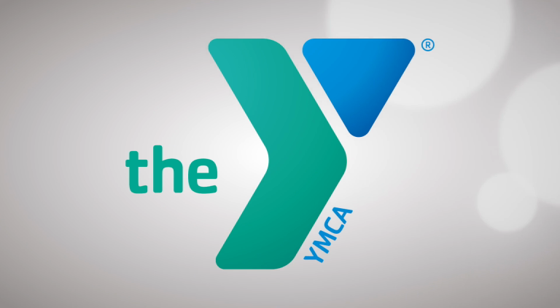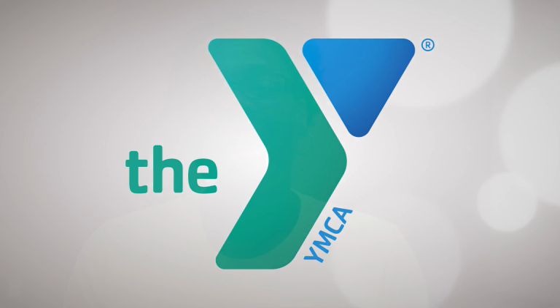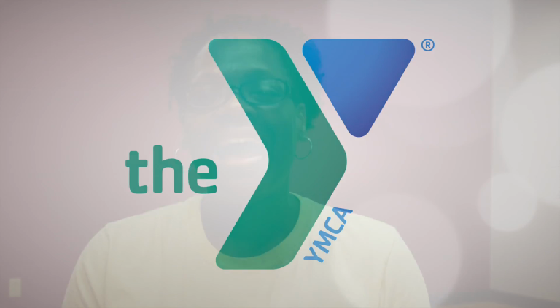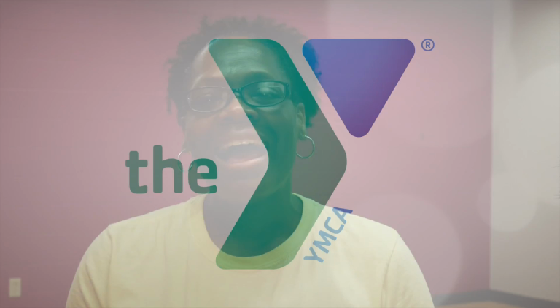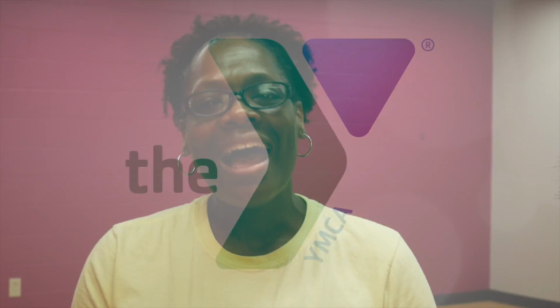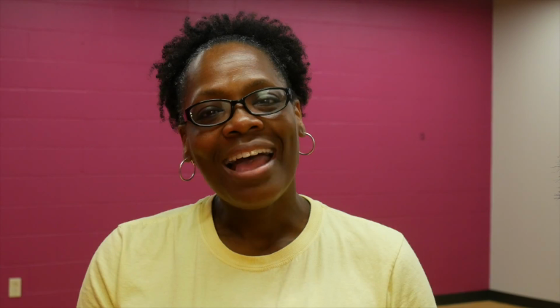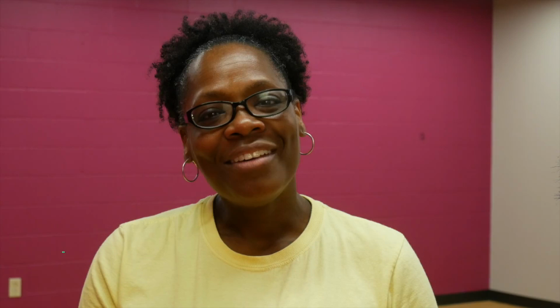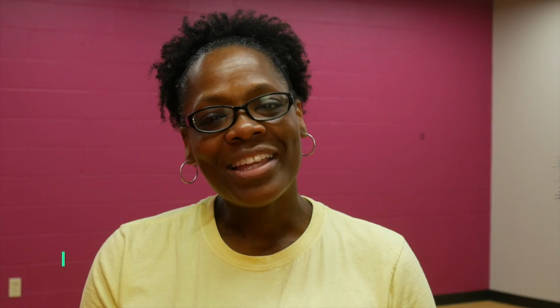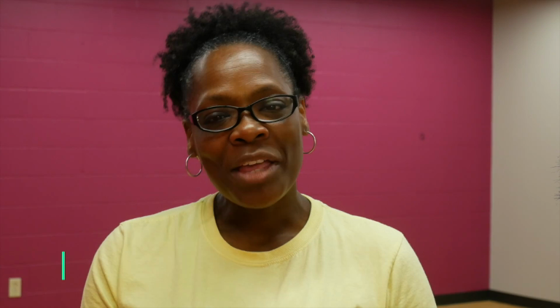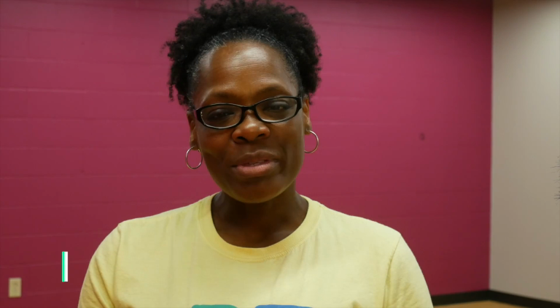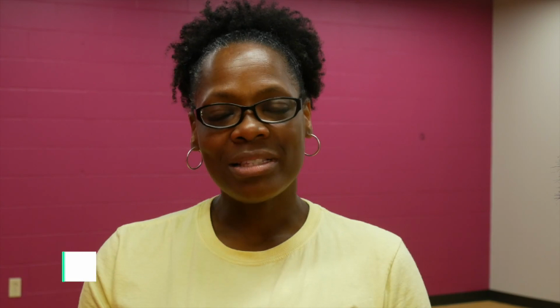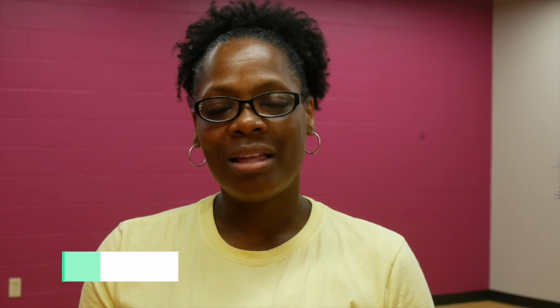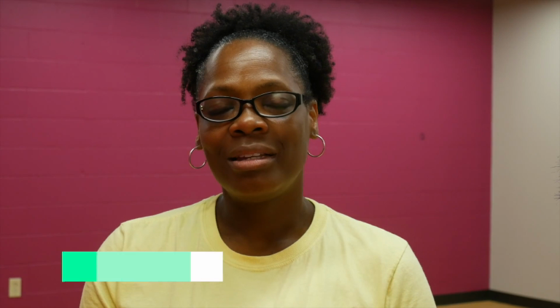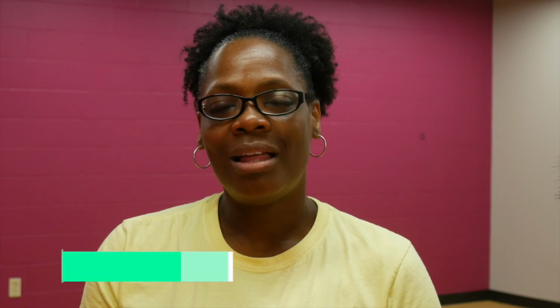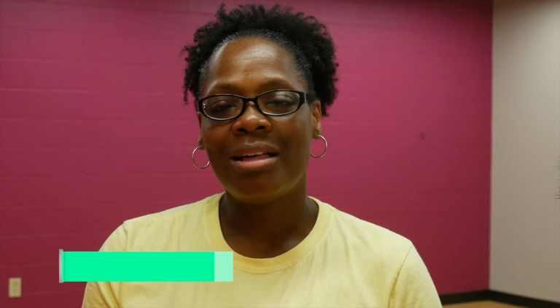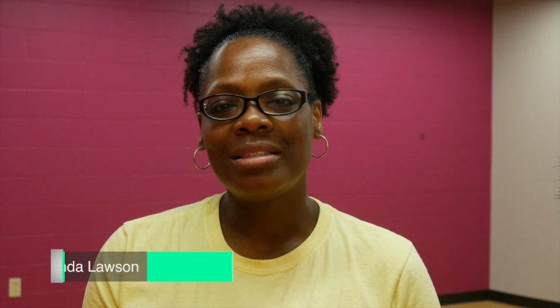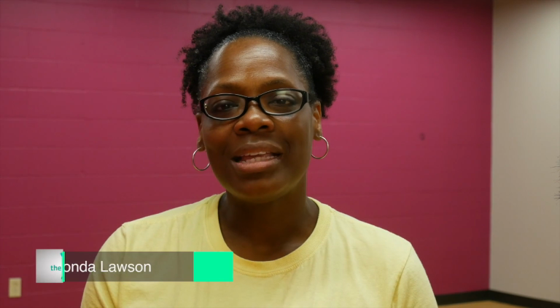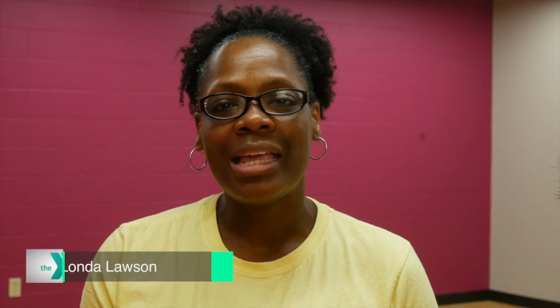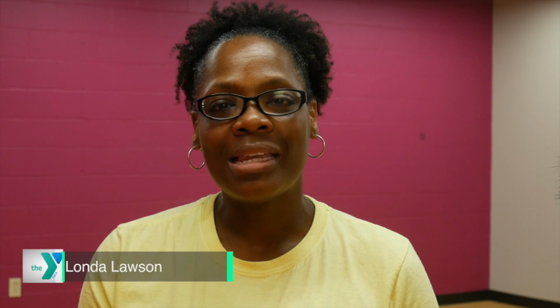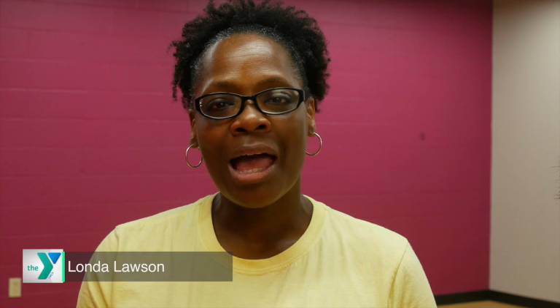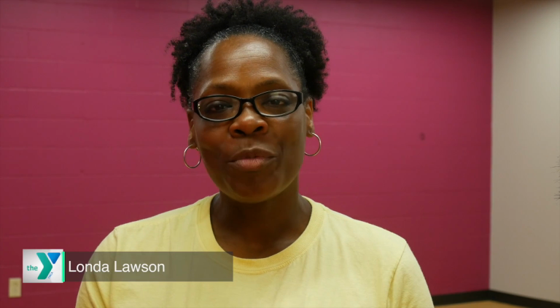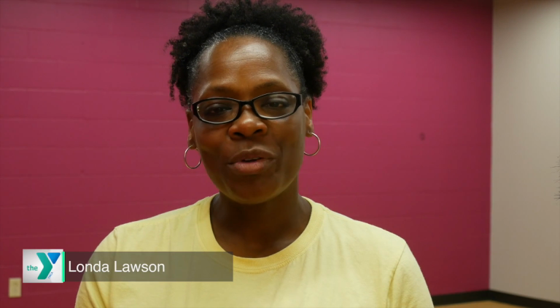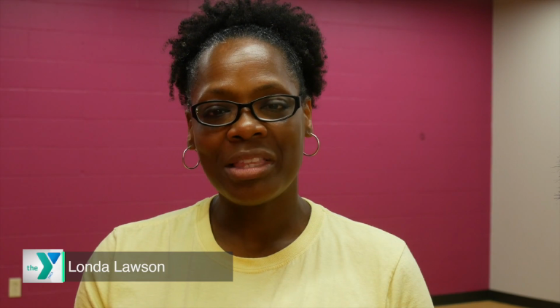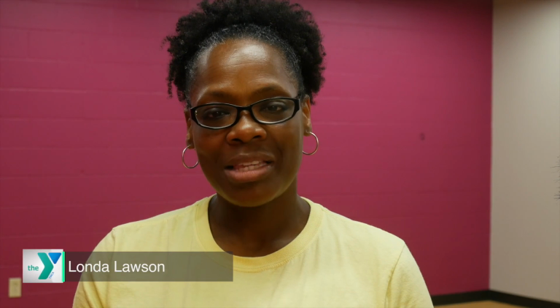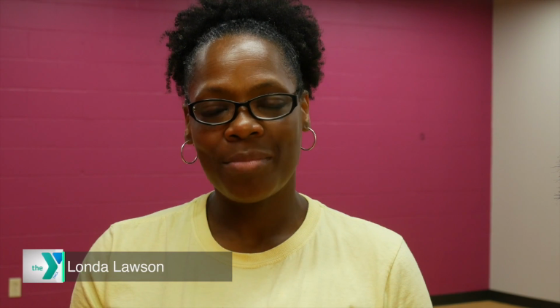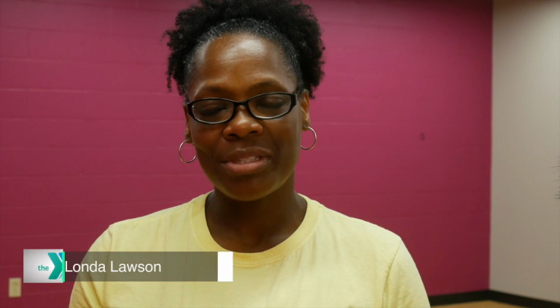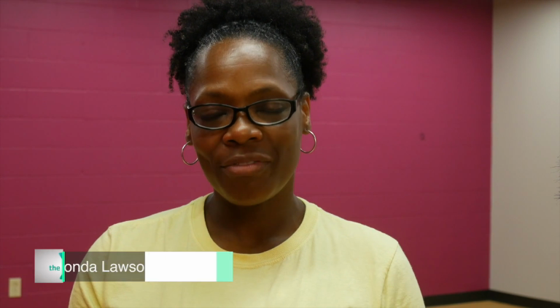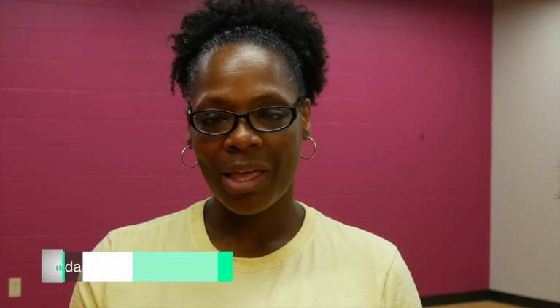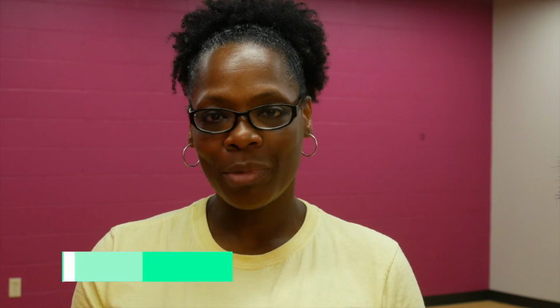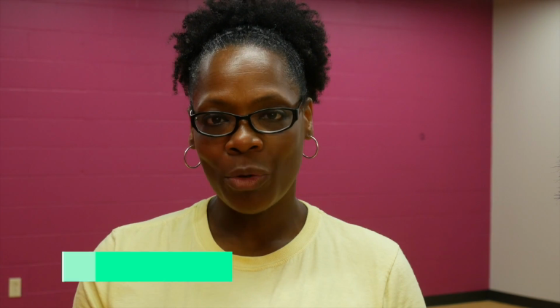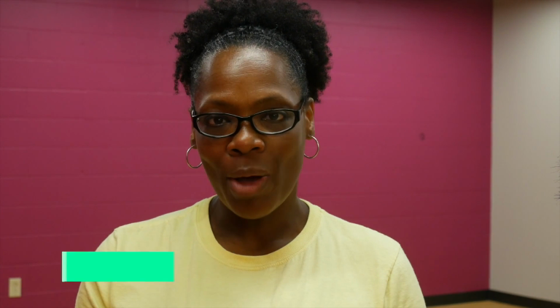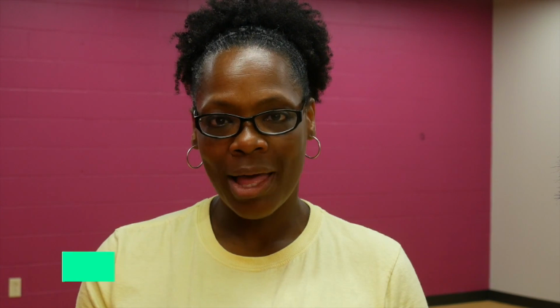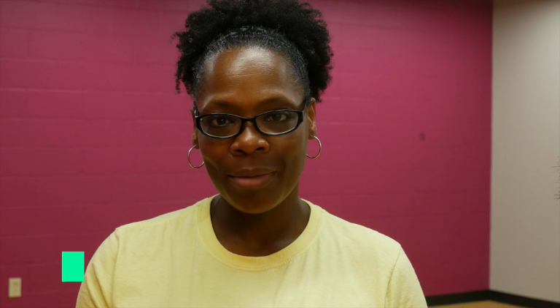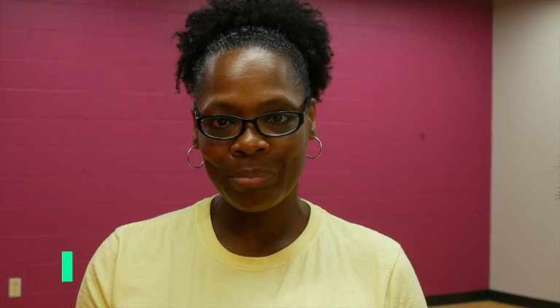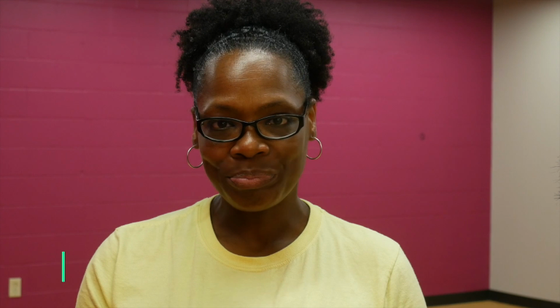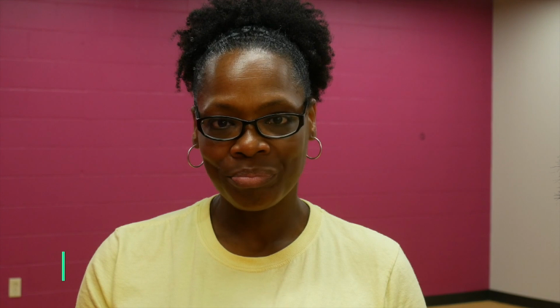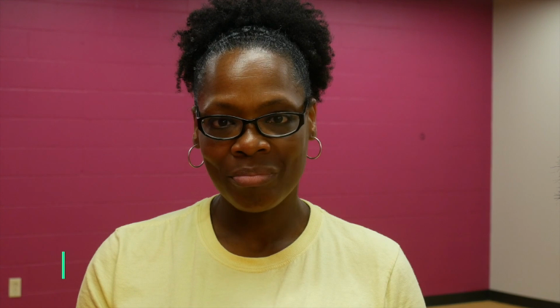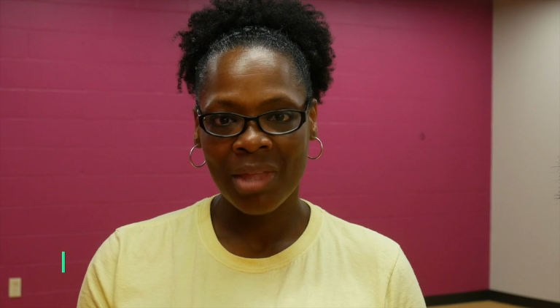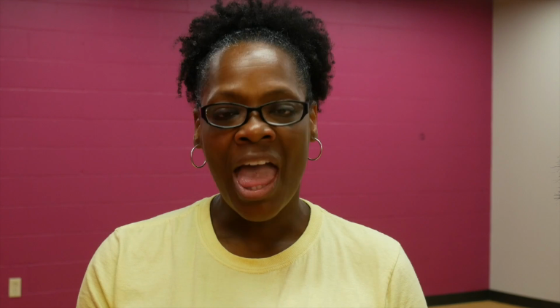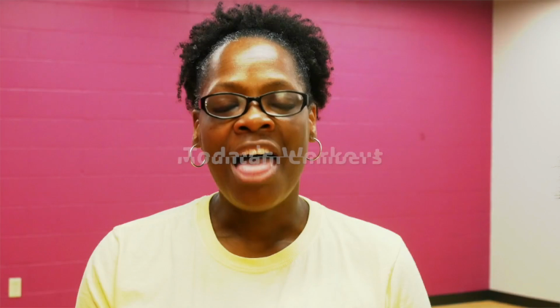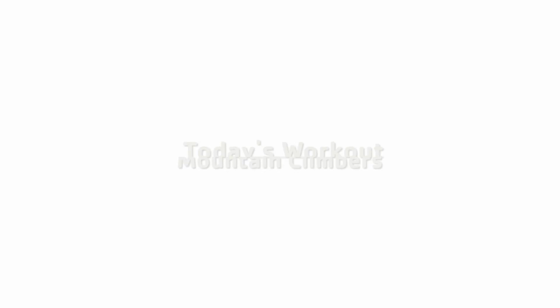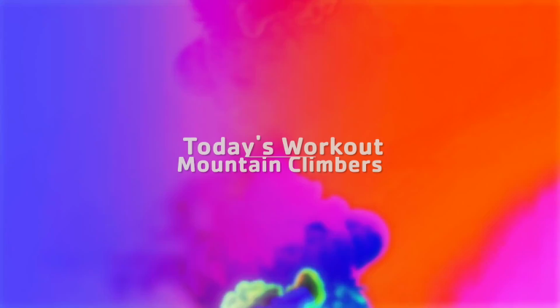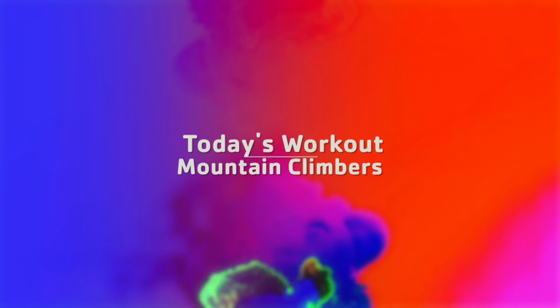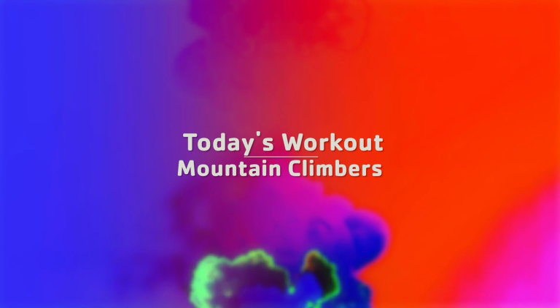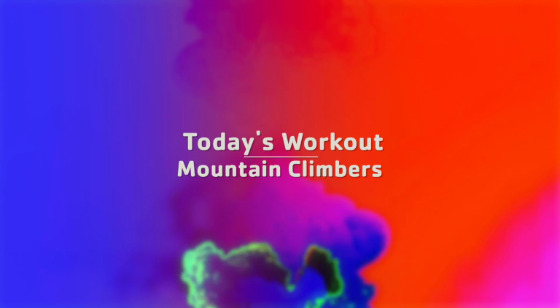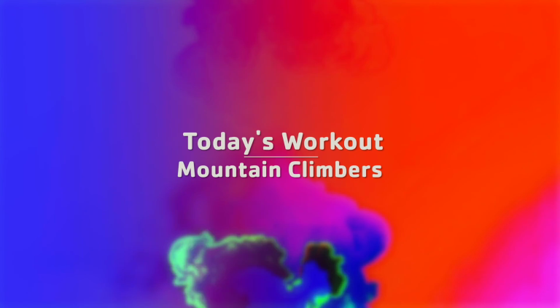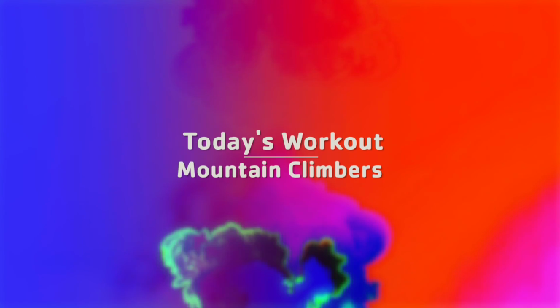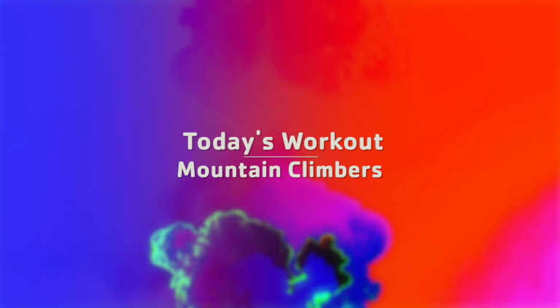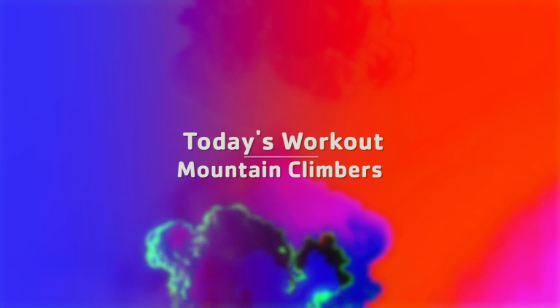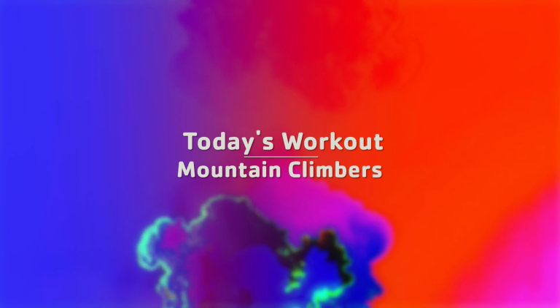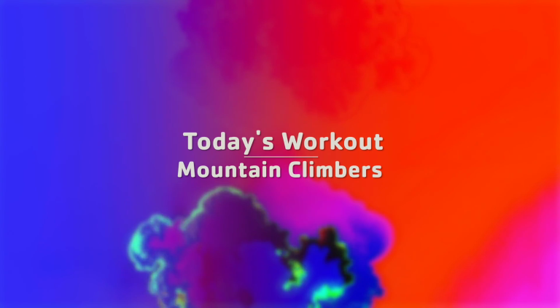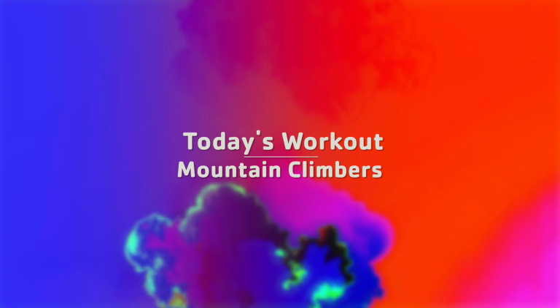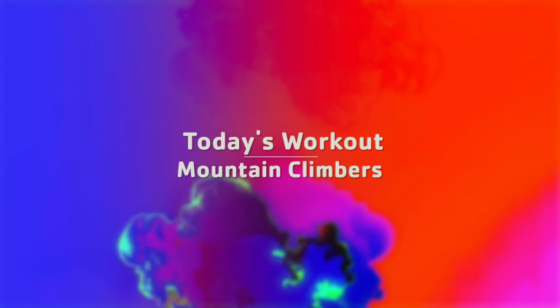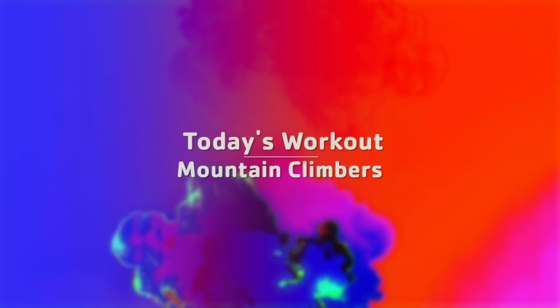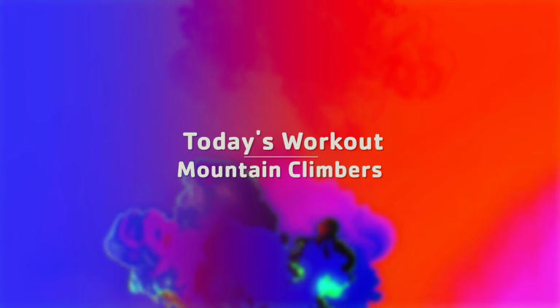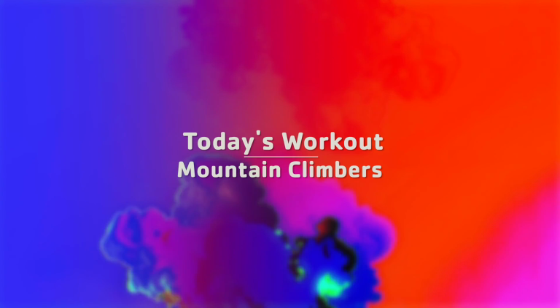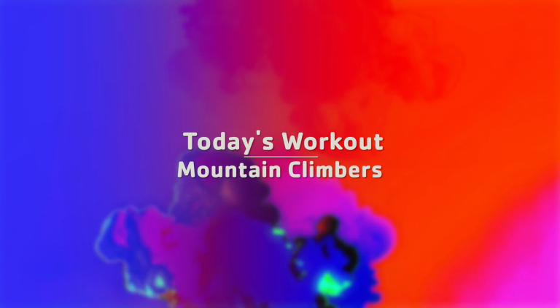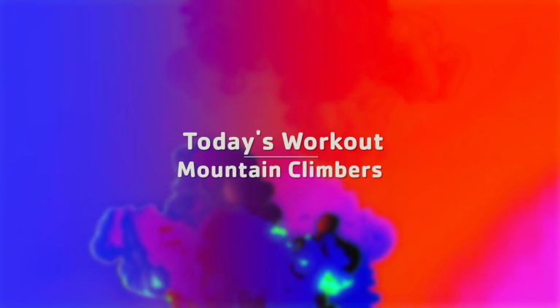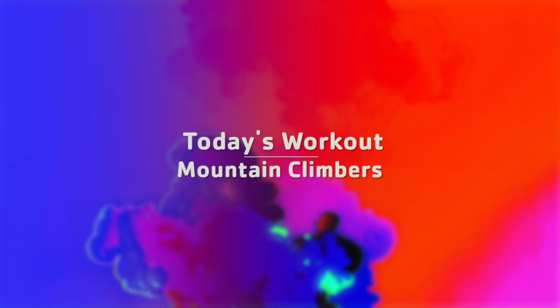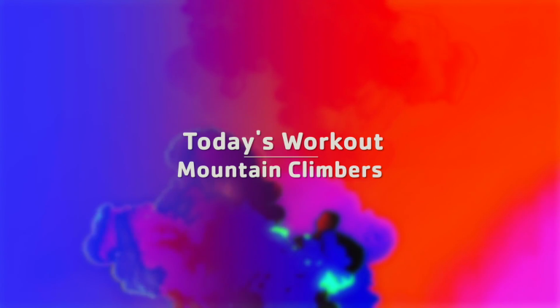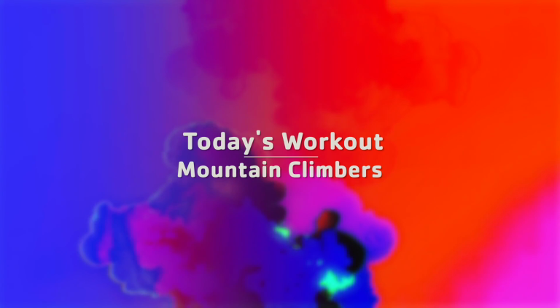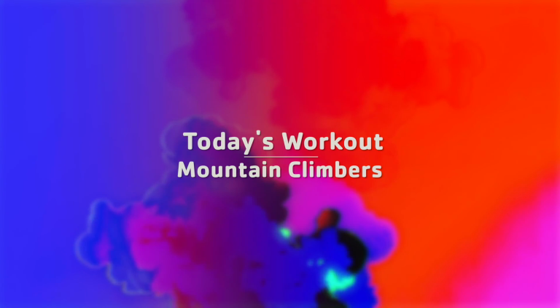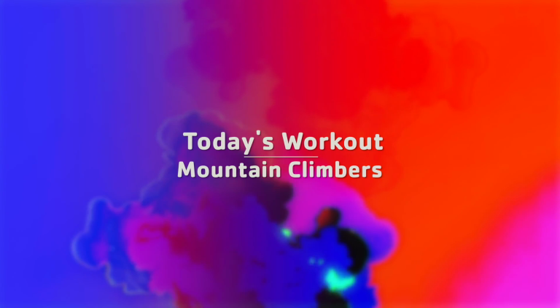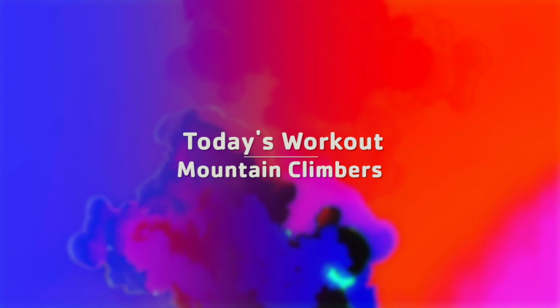Hi, my name is Londa Lawson and I'm with the Thompson Family Y. This week's exercise is Mountain Climbers.